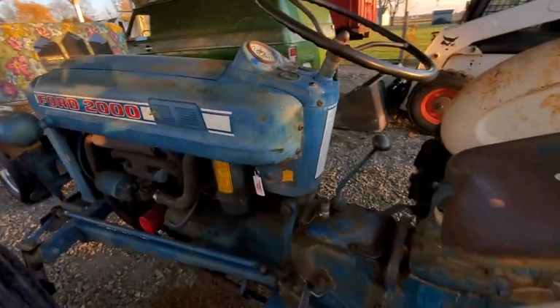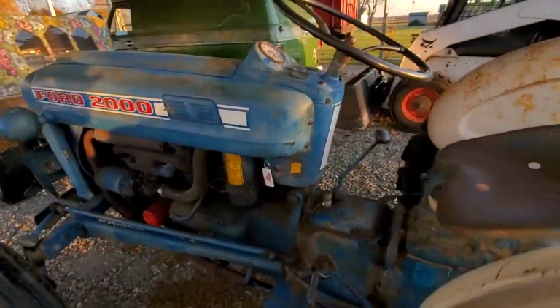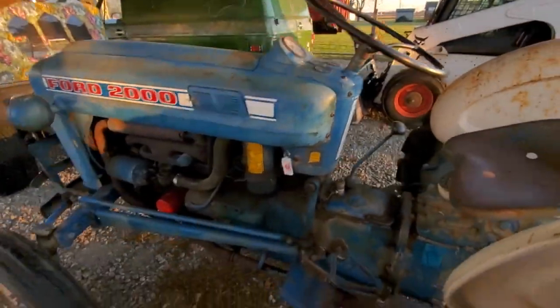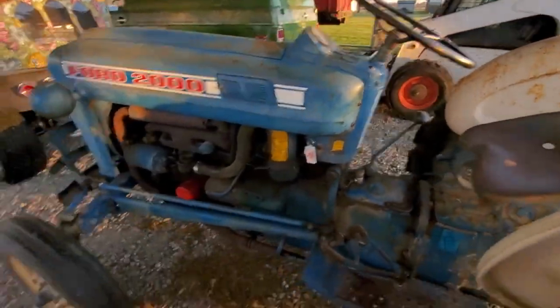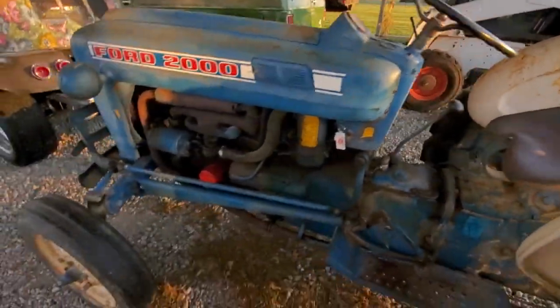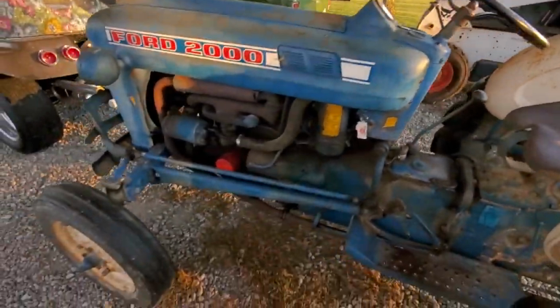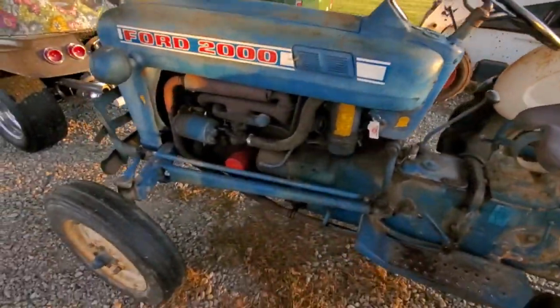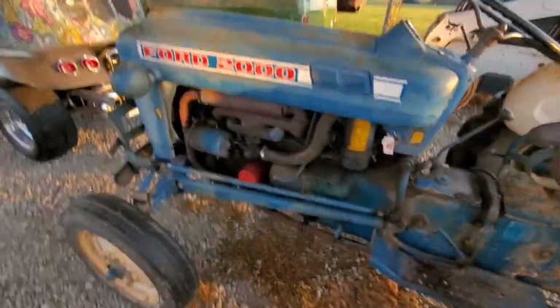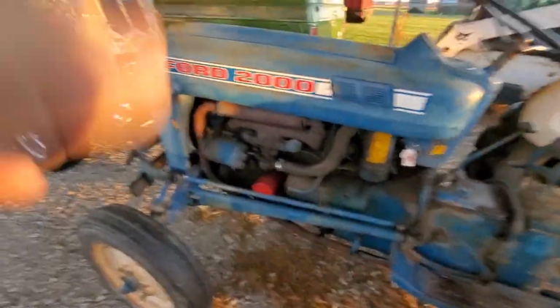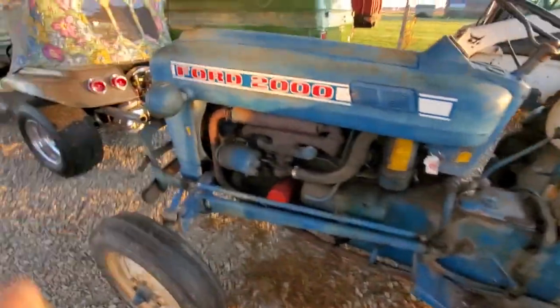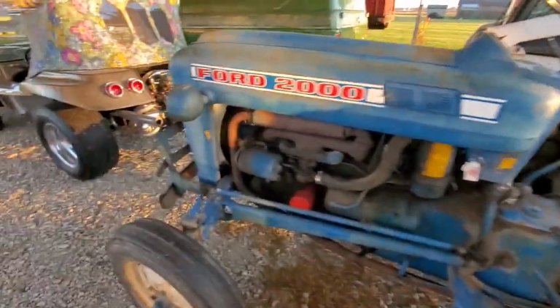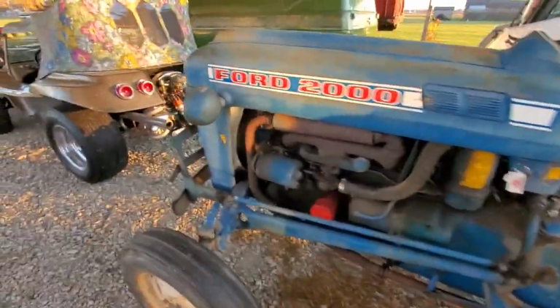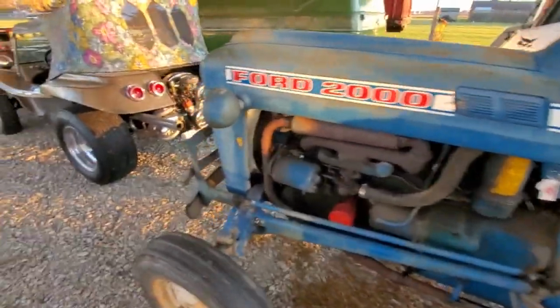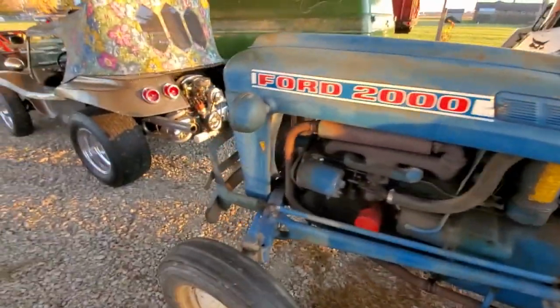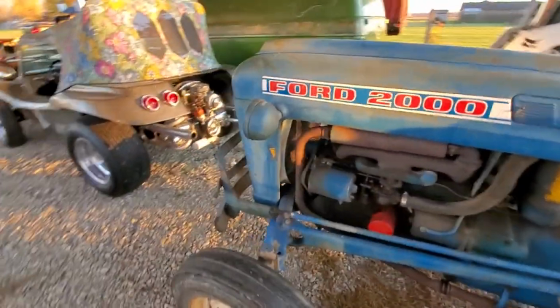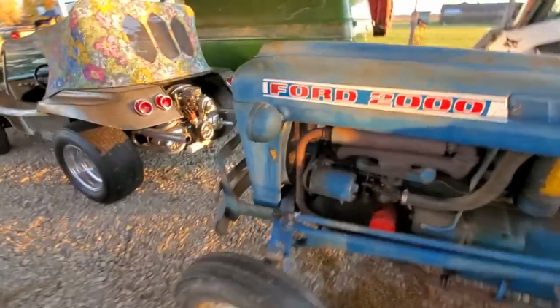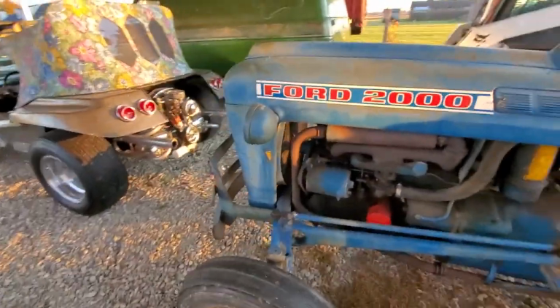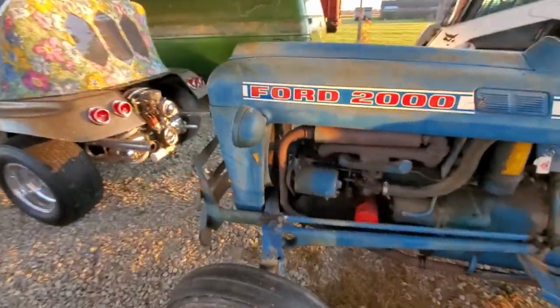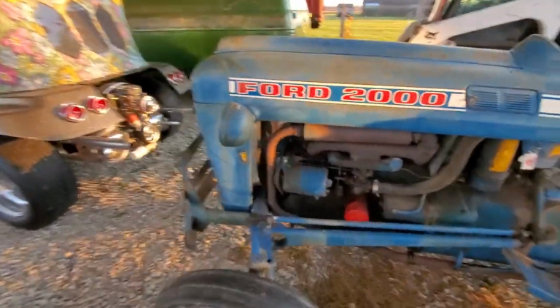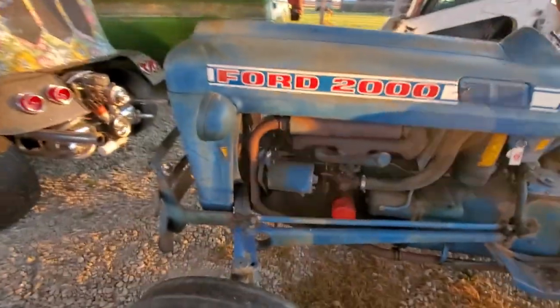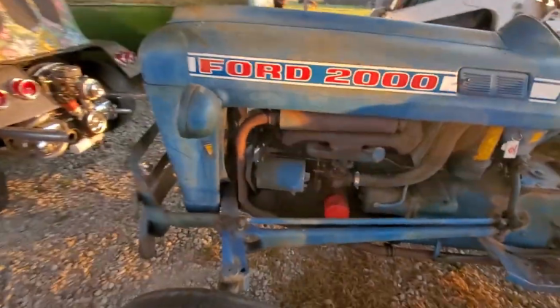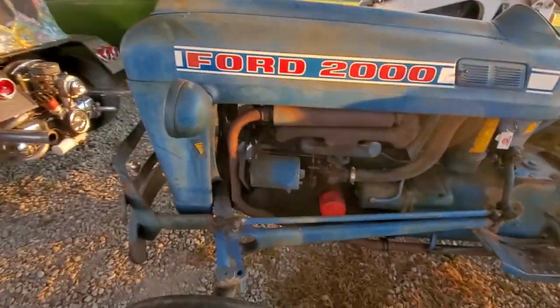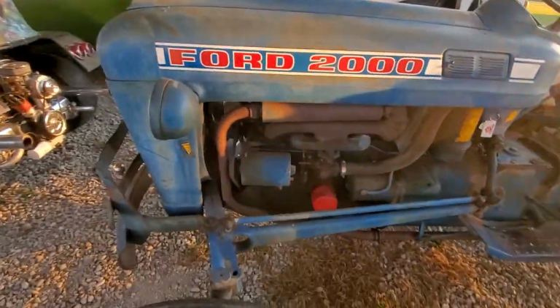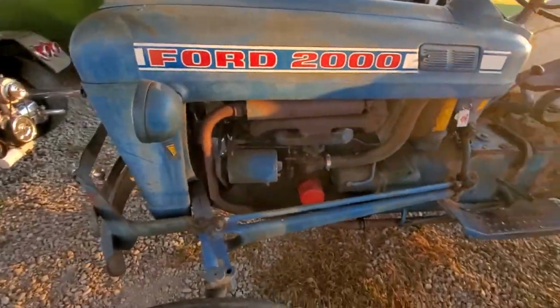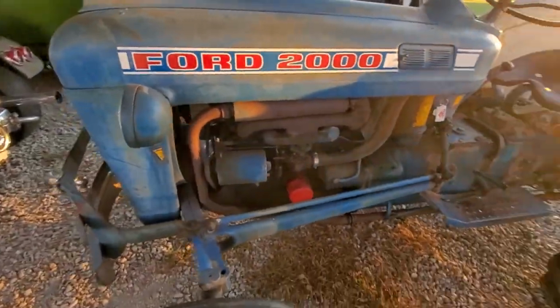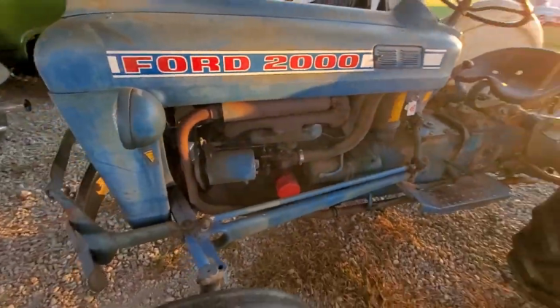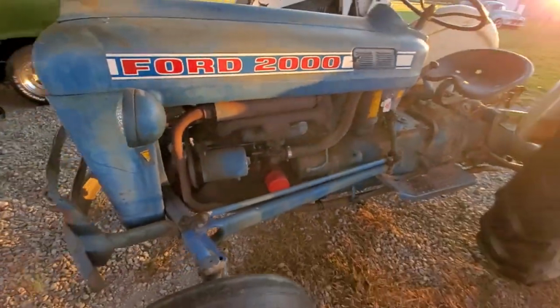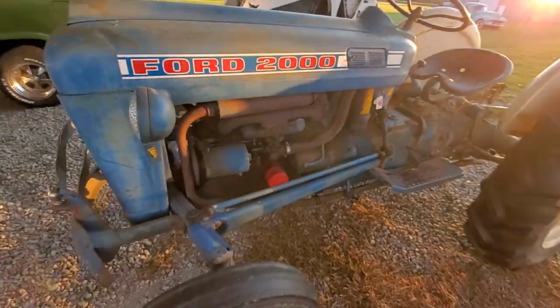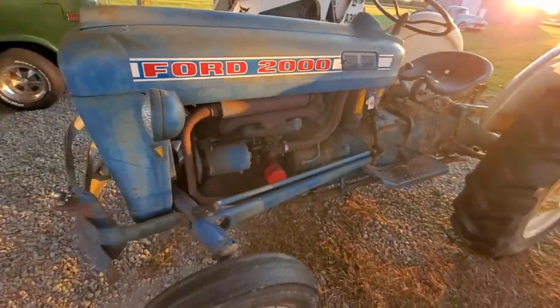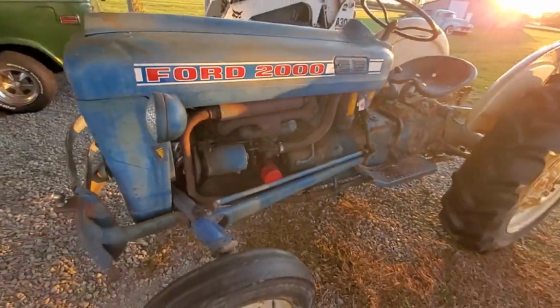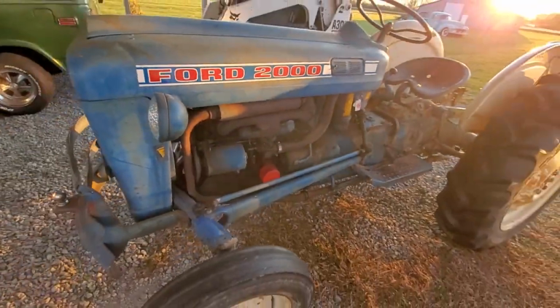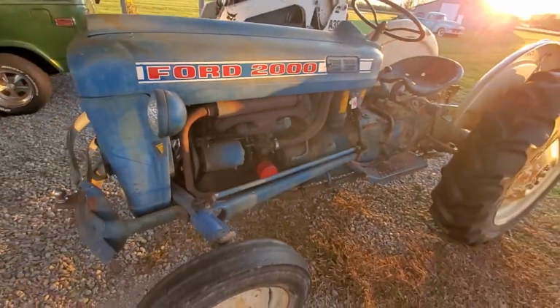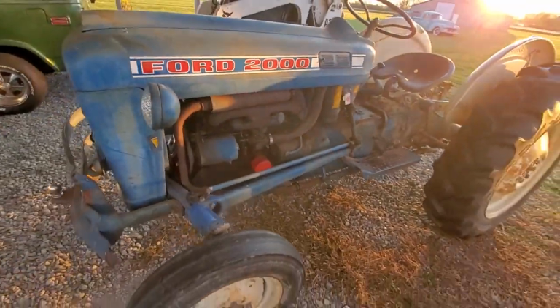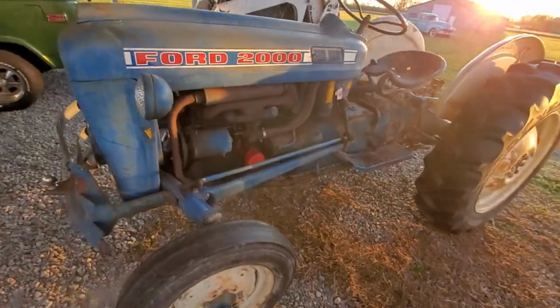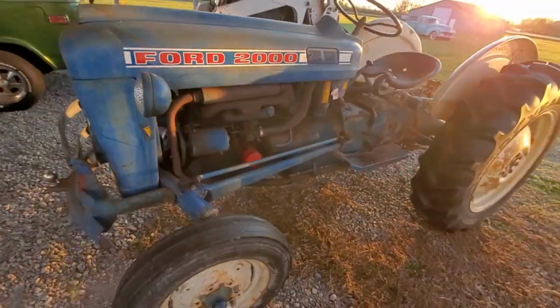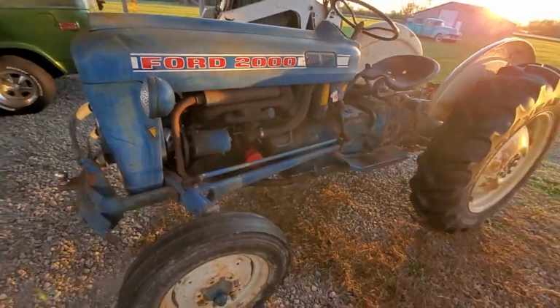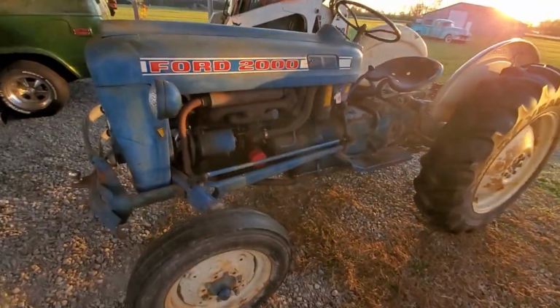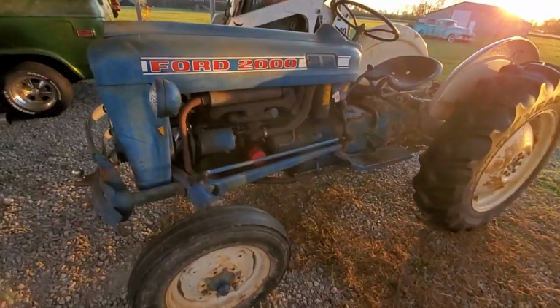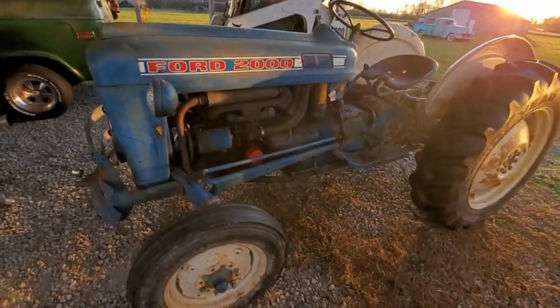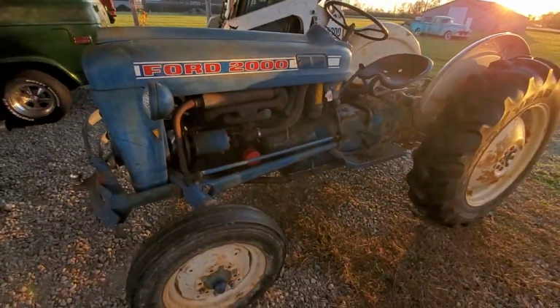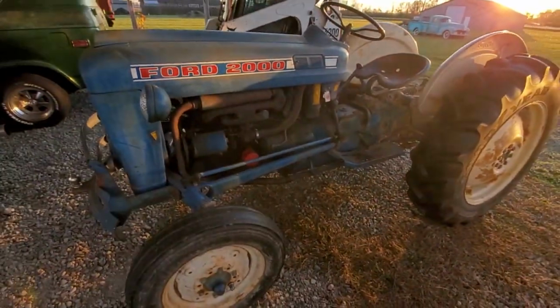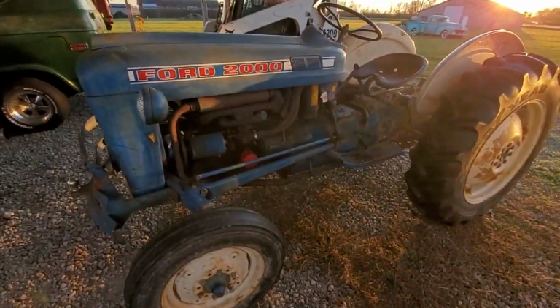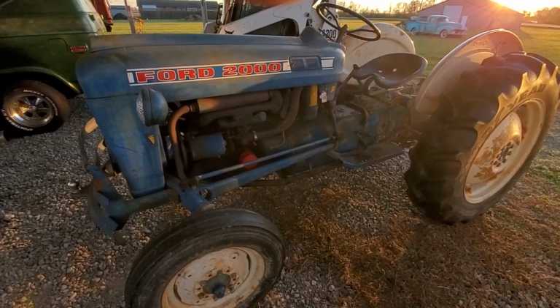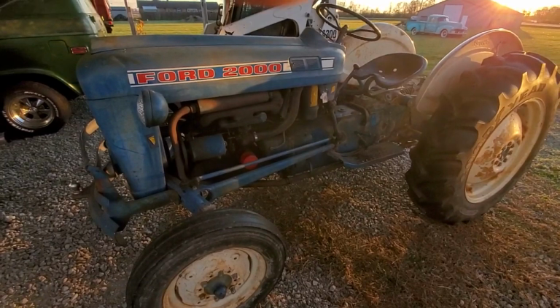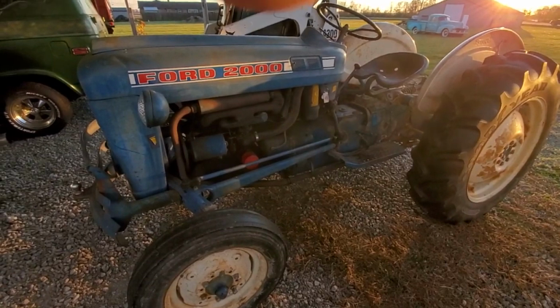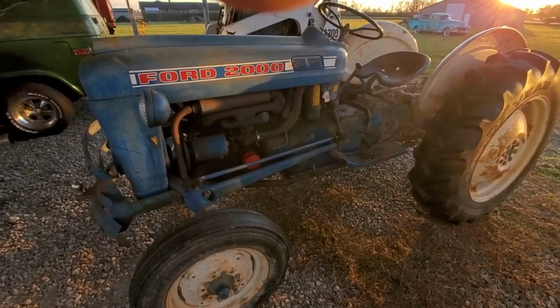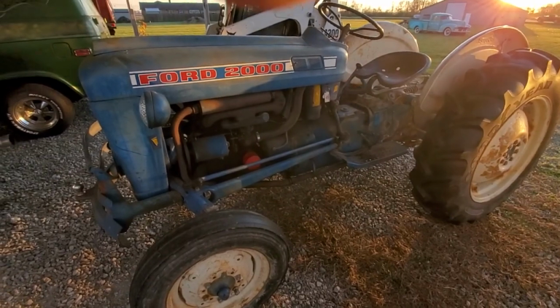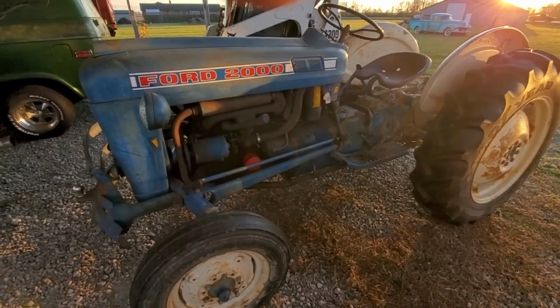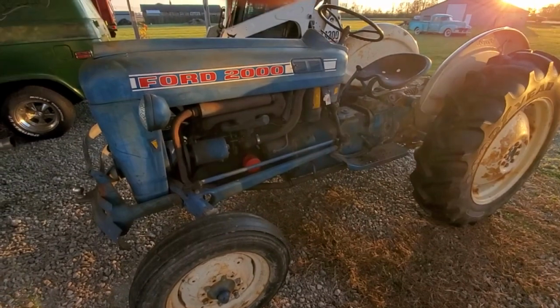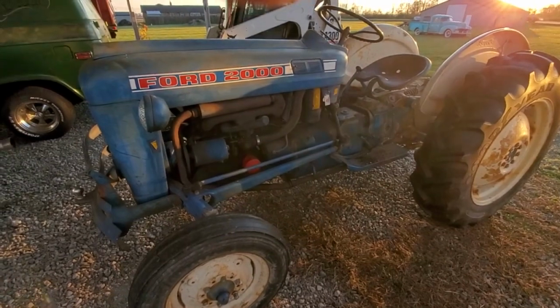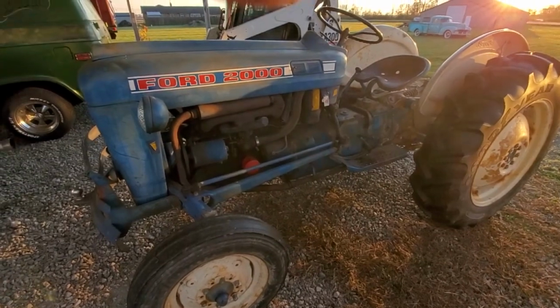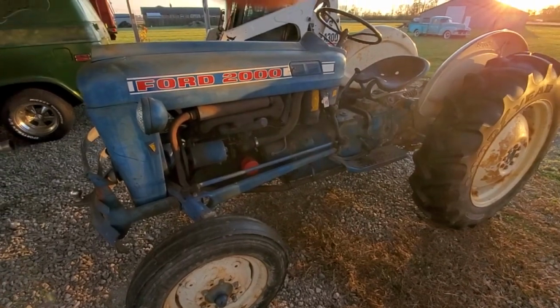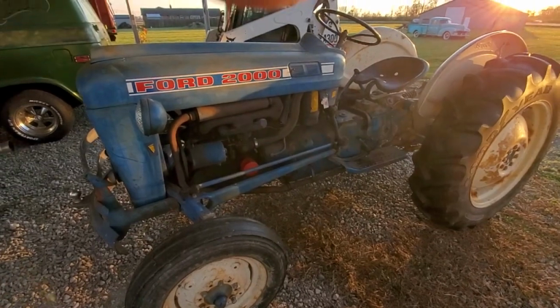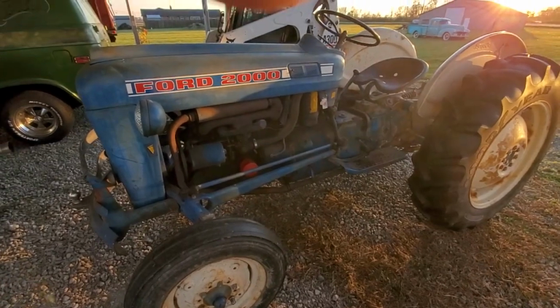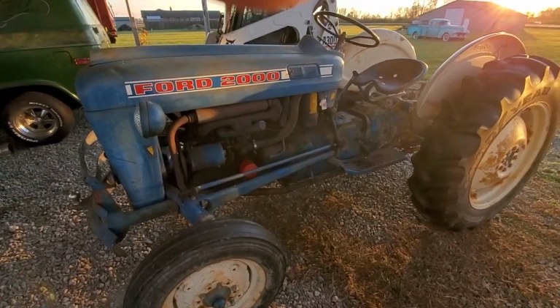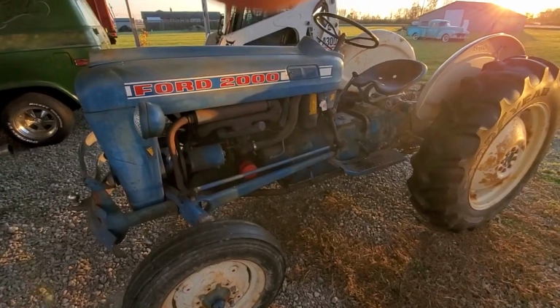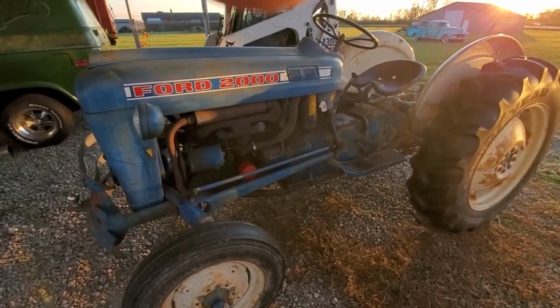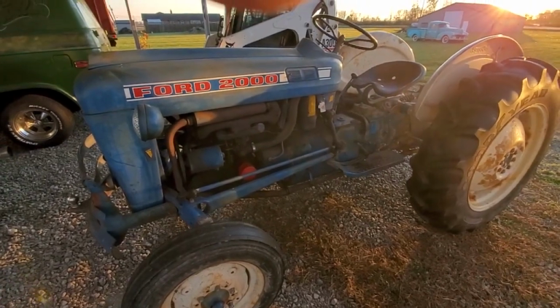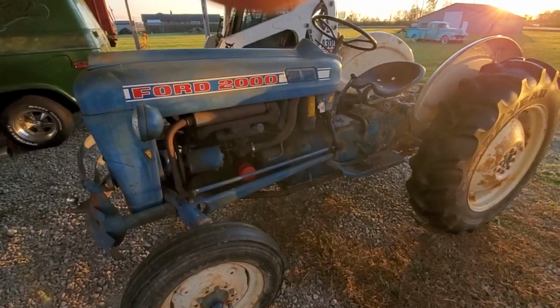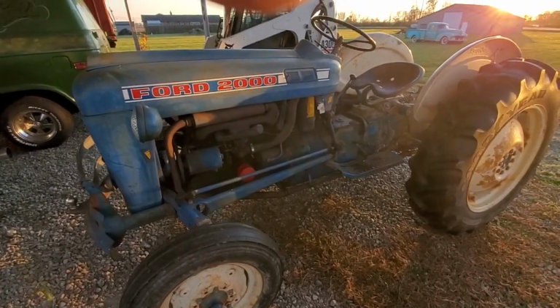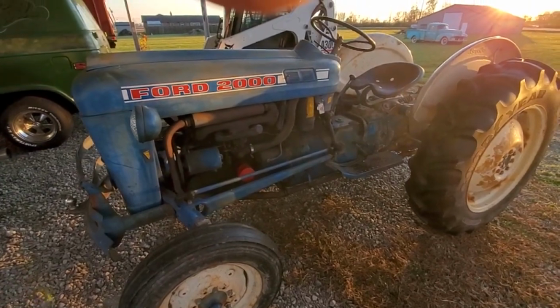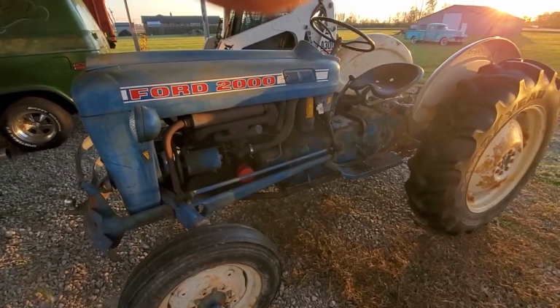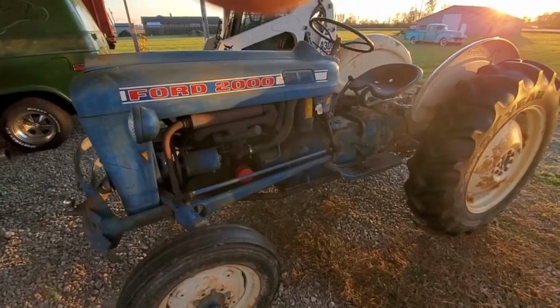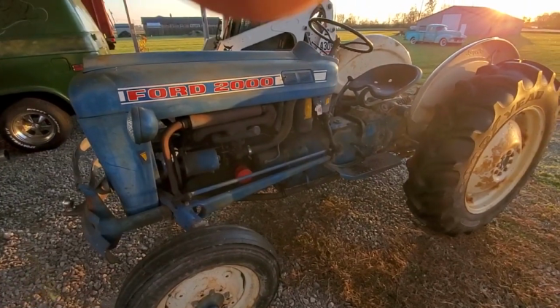I hope you enjoyed the video — put your thumbs up. Ford 2000 series barn find.